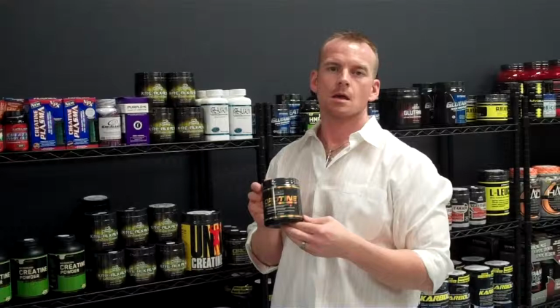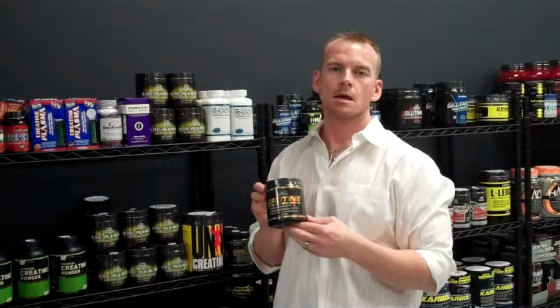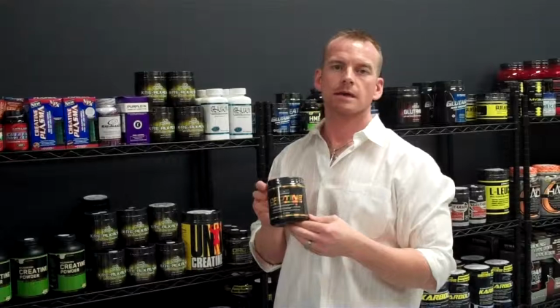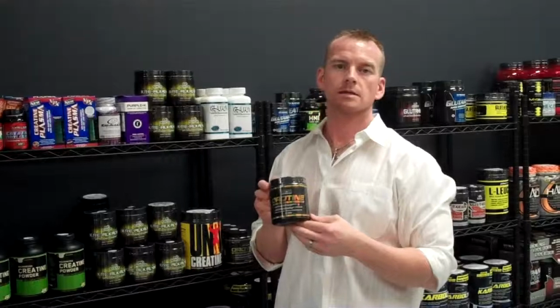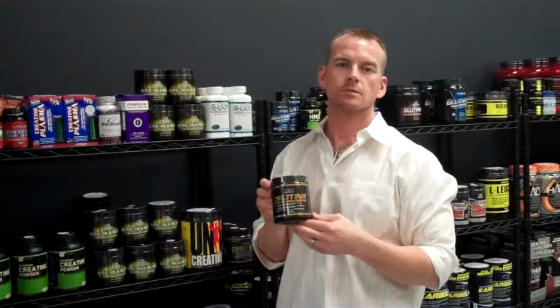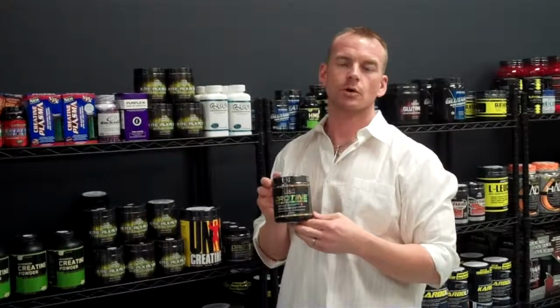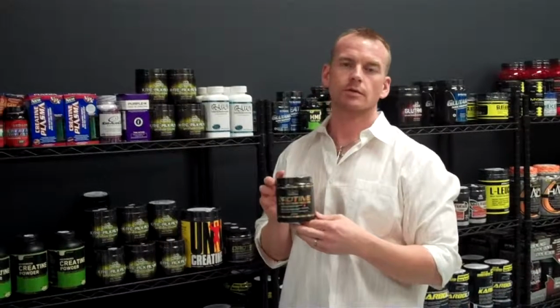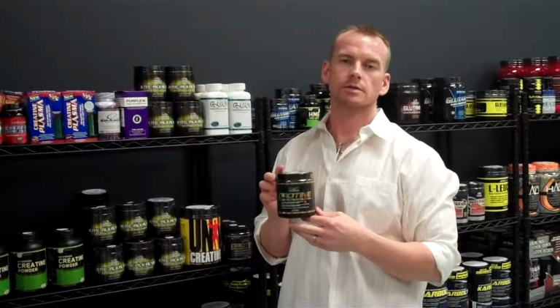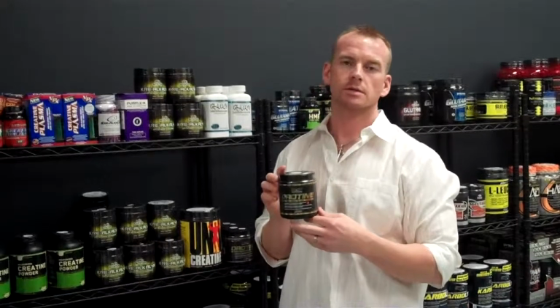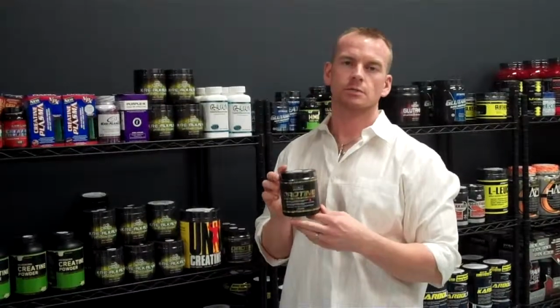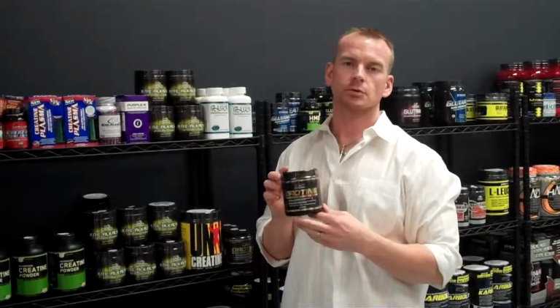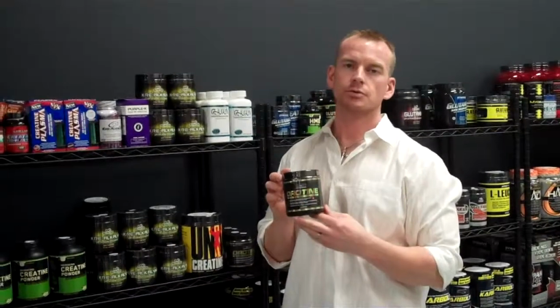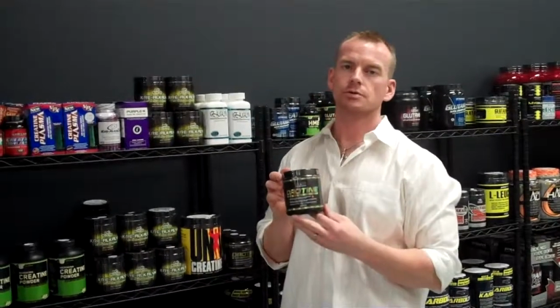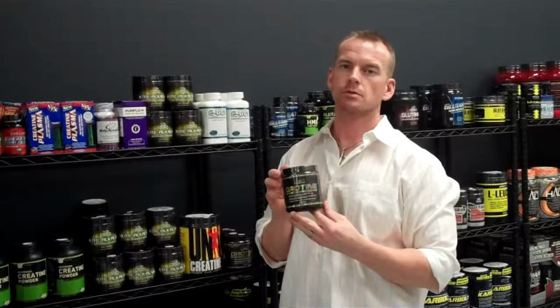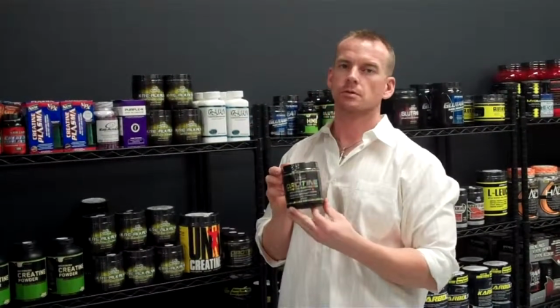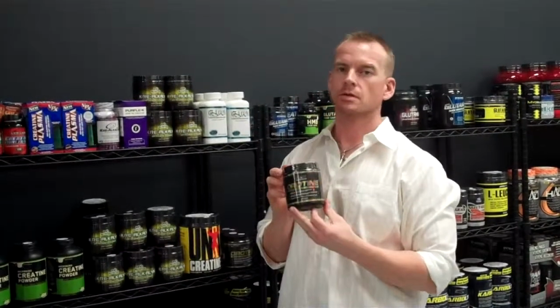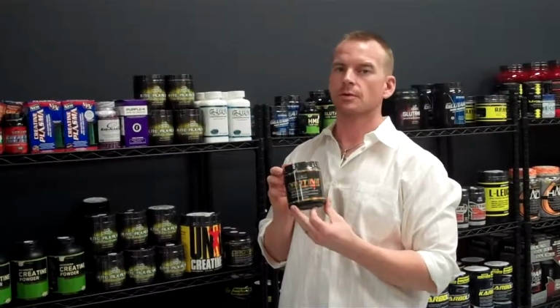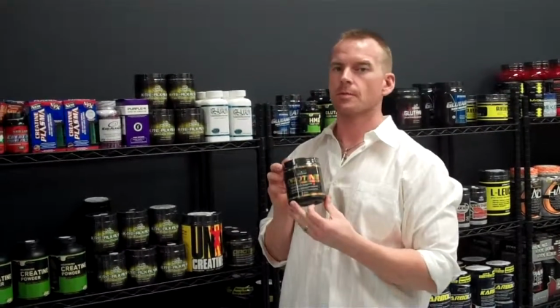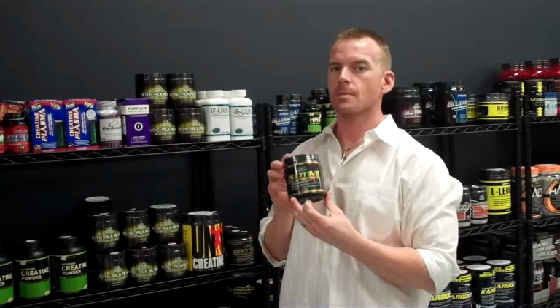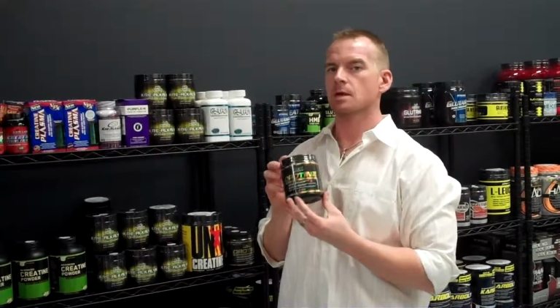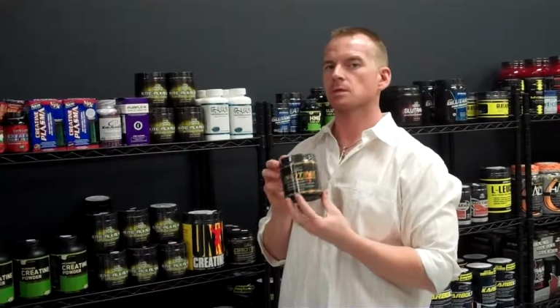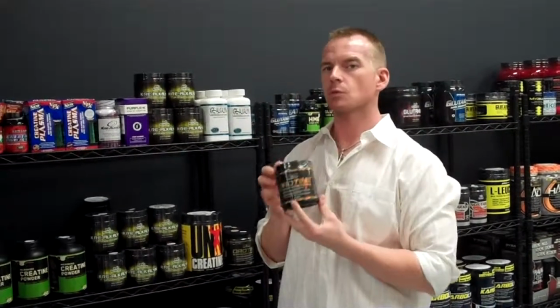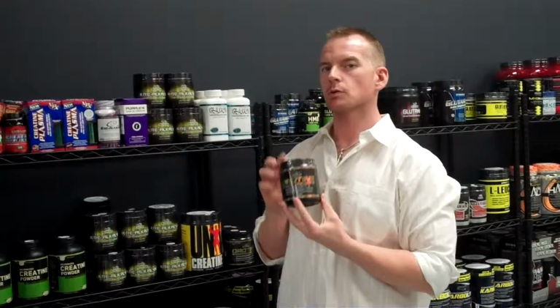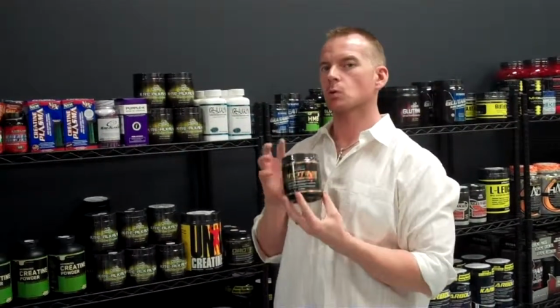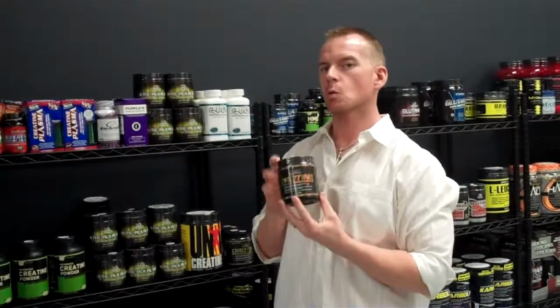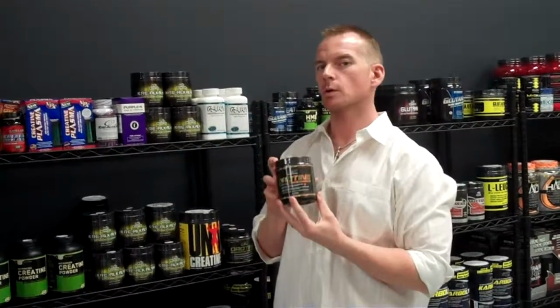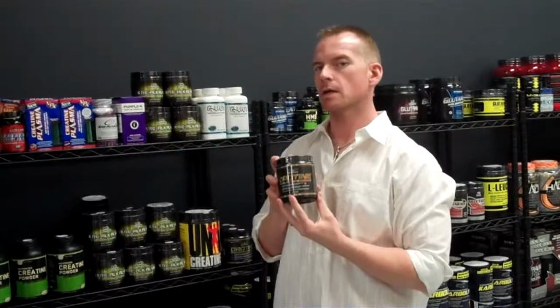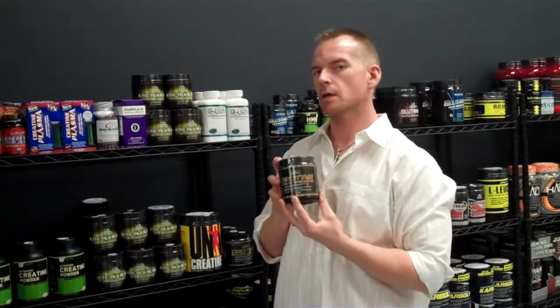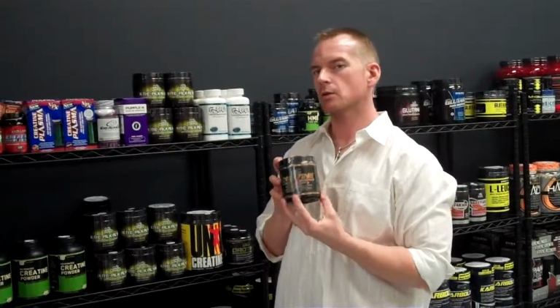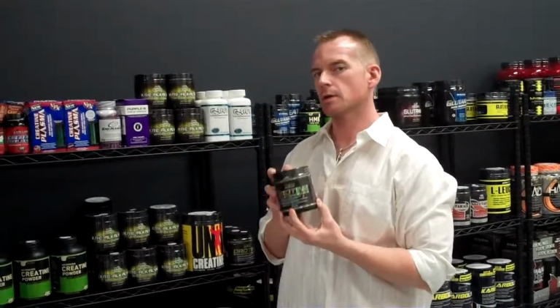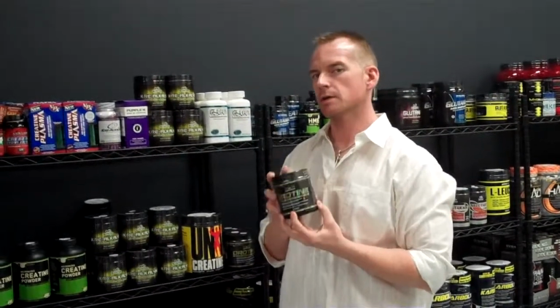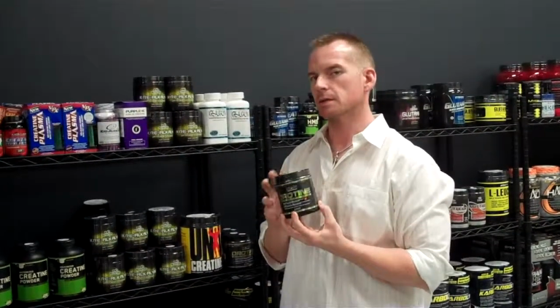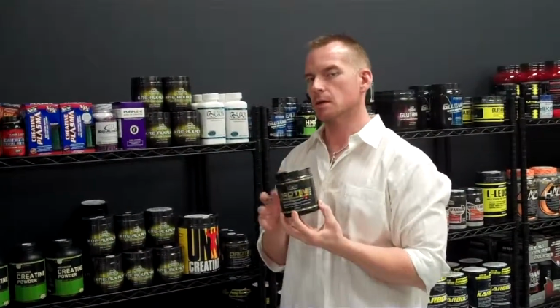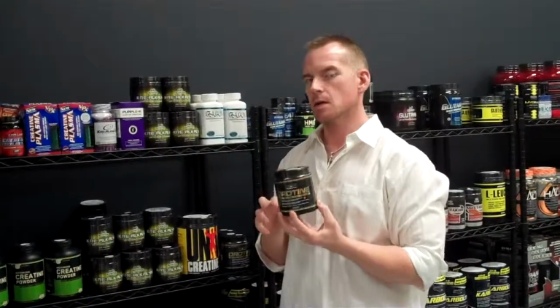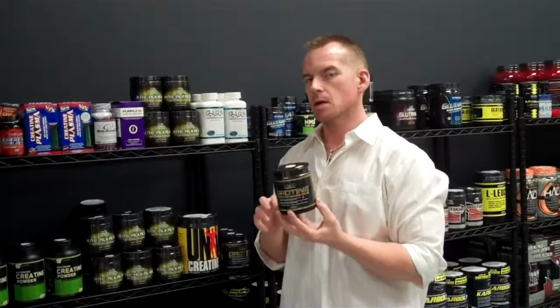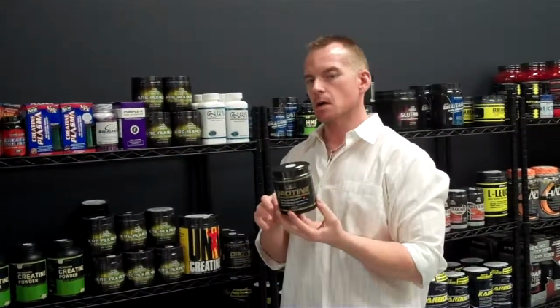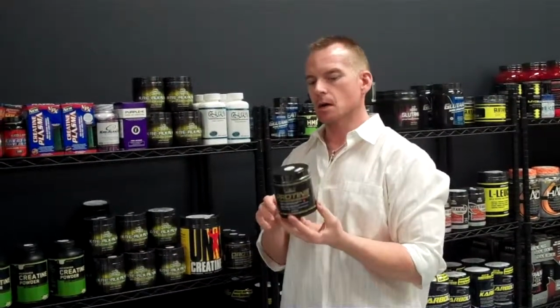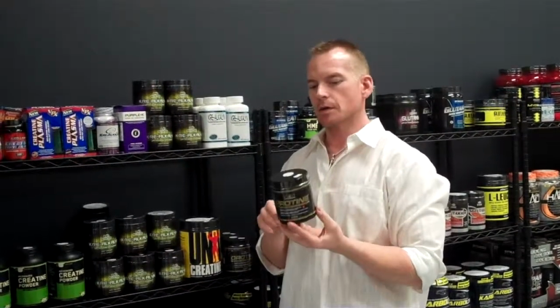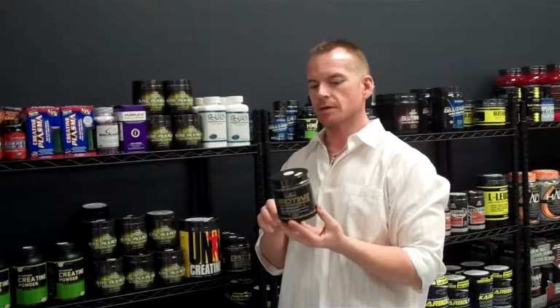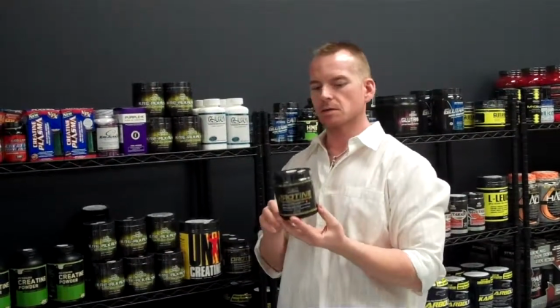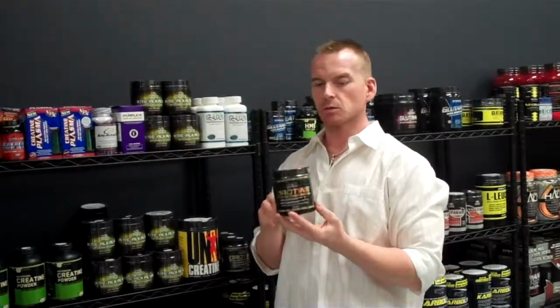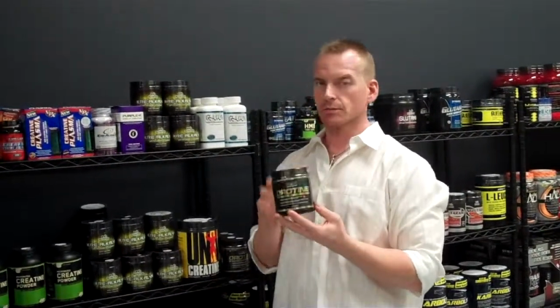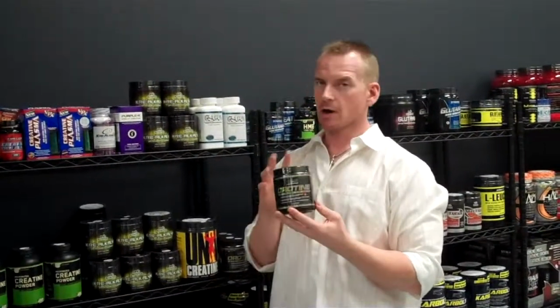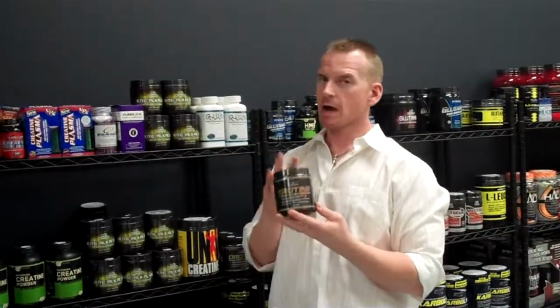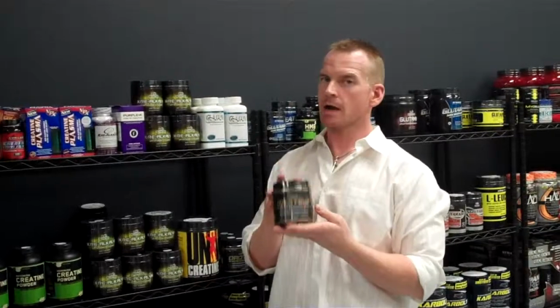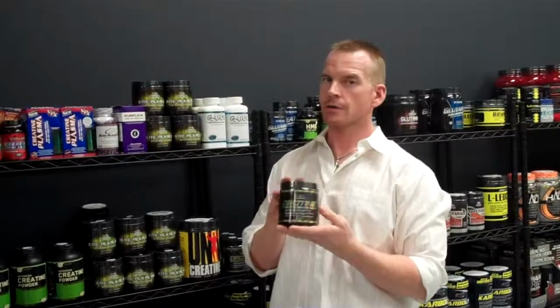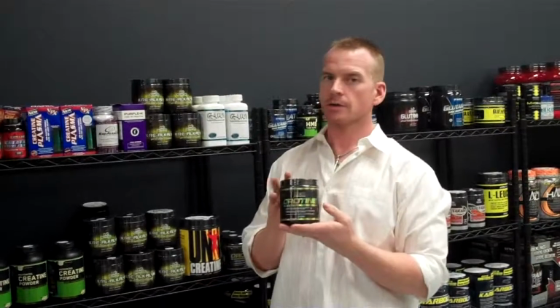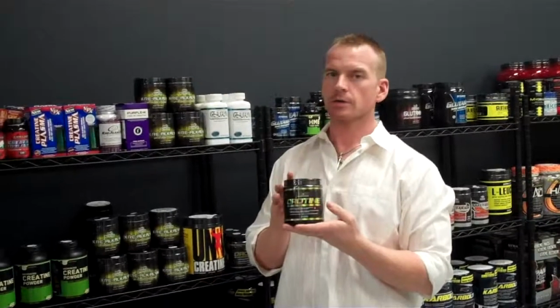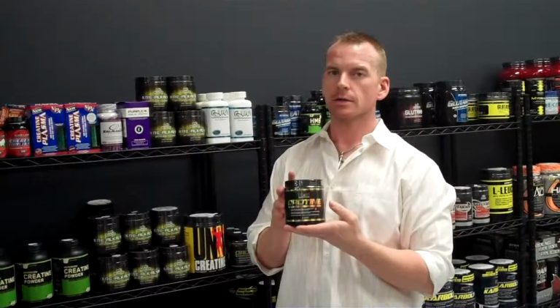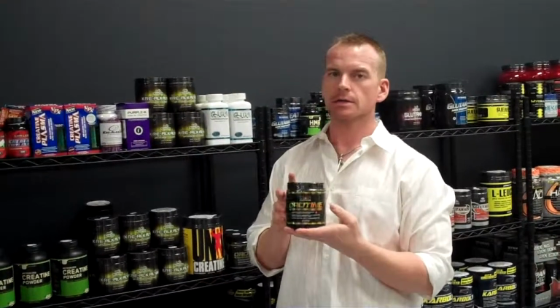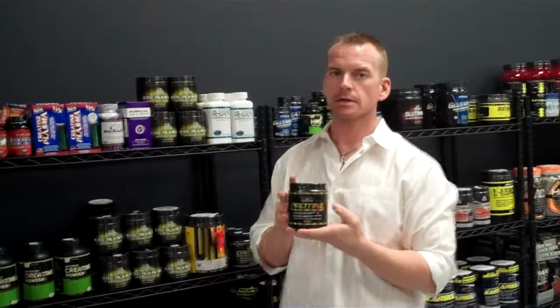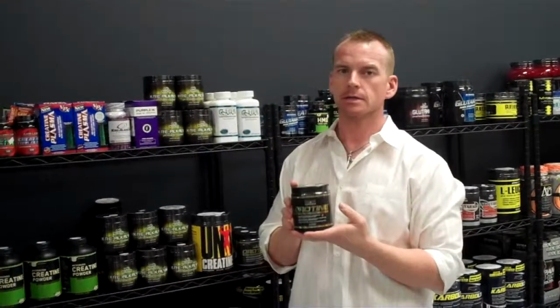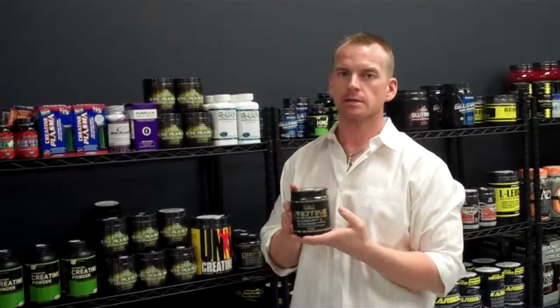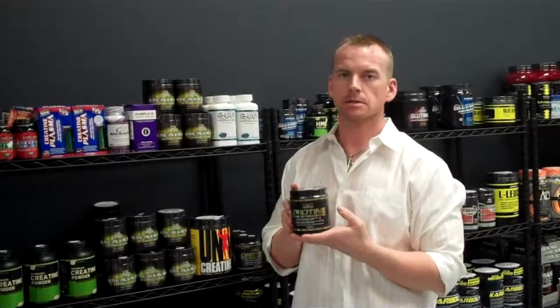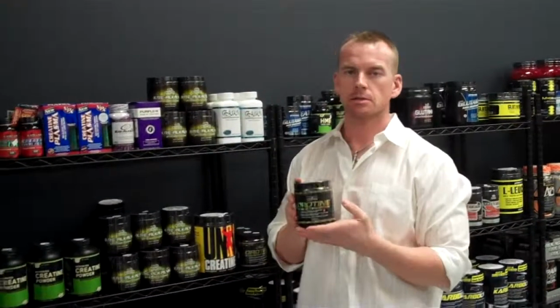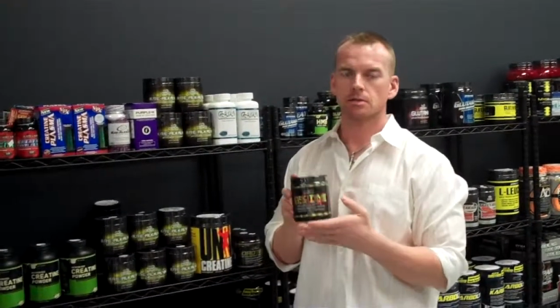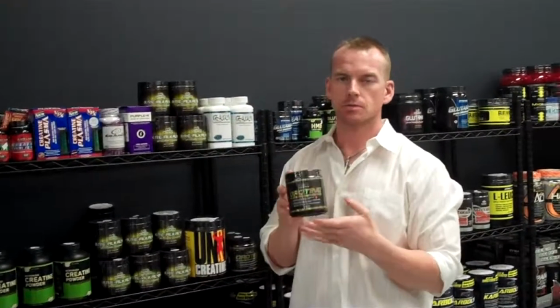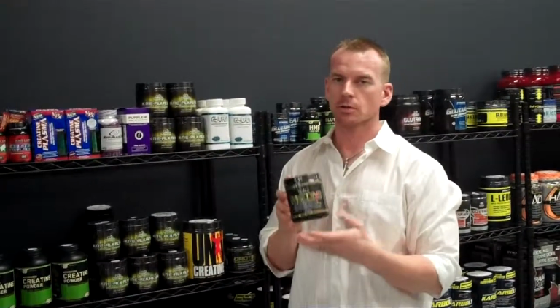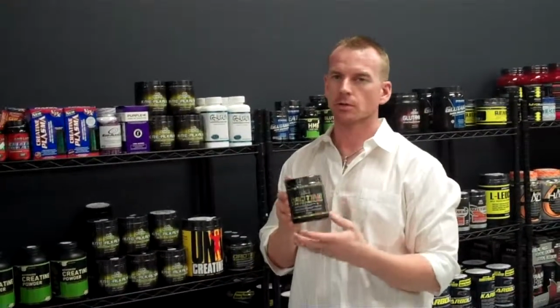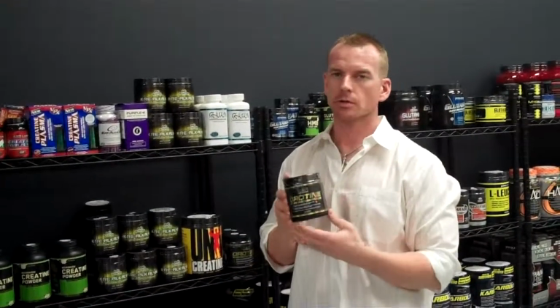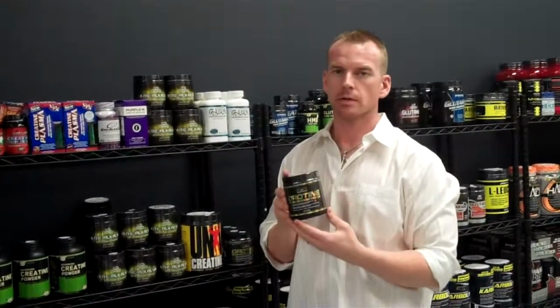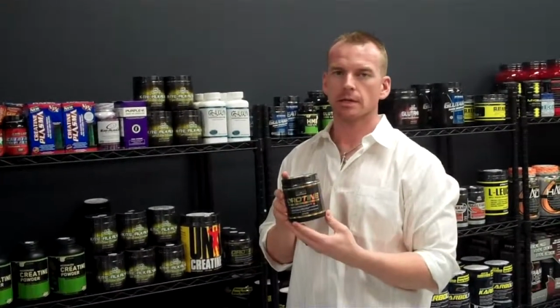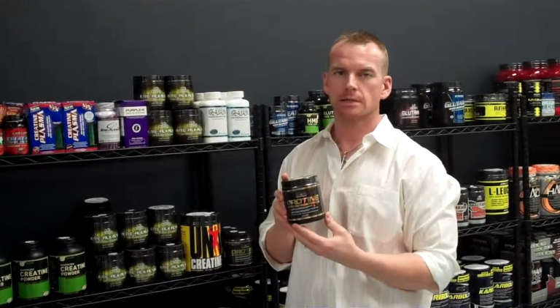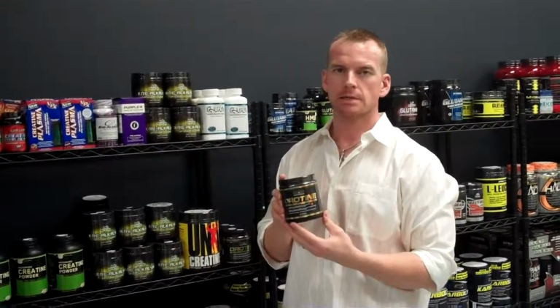Hey guys, this is Mark from Discount Sport Nutrition. I want to talk to you about the MAN Sports Orotine Creatine. This is one of our higher-end creatines — it's a really good creatine.